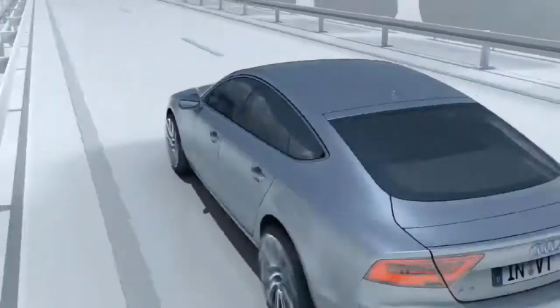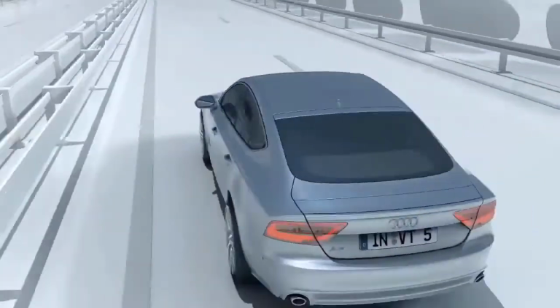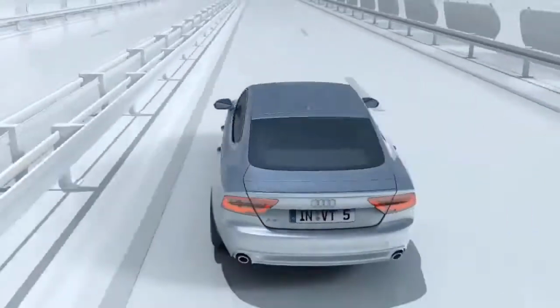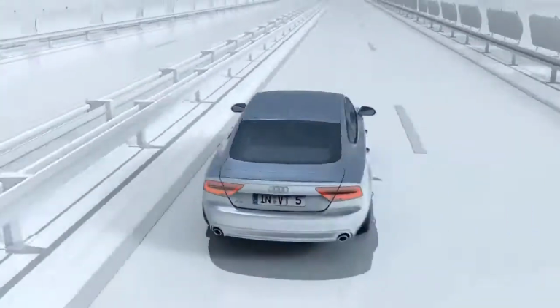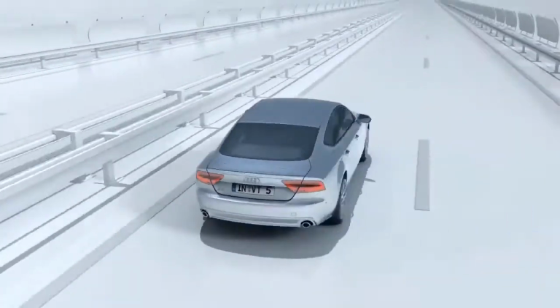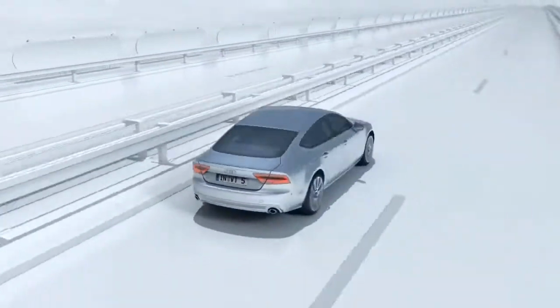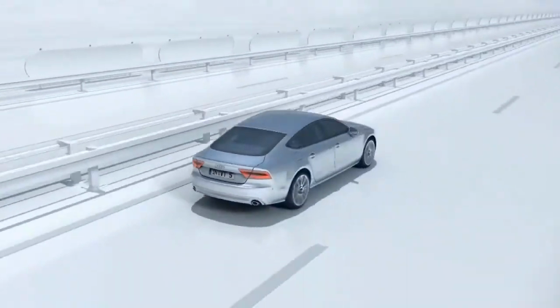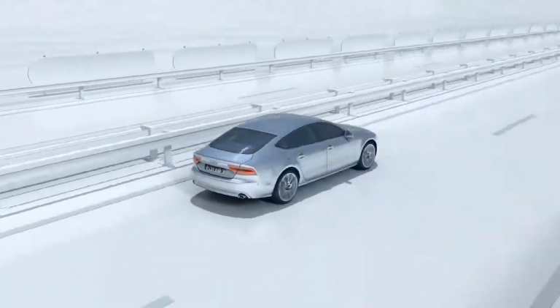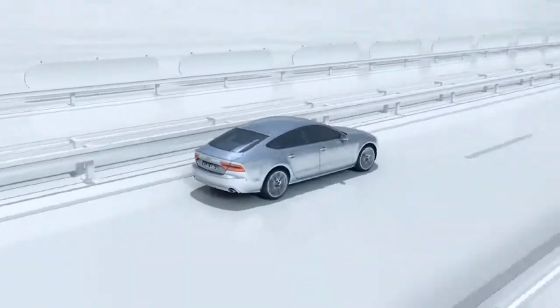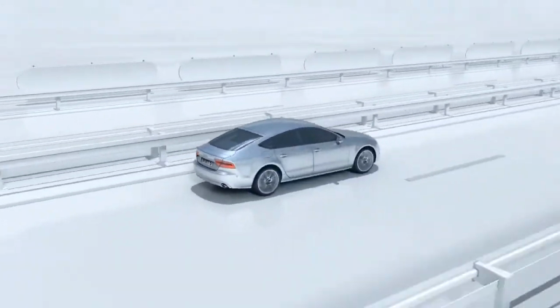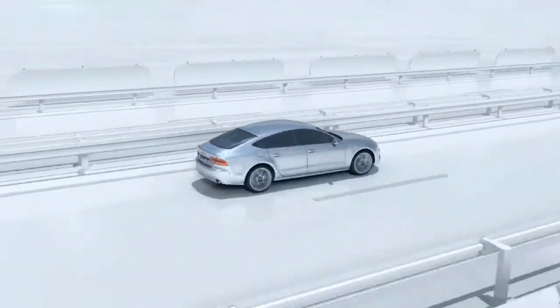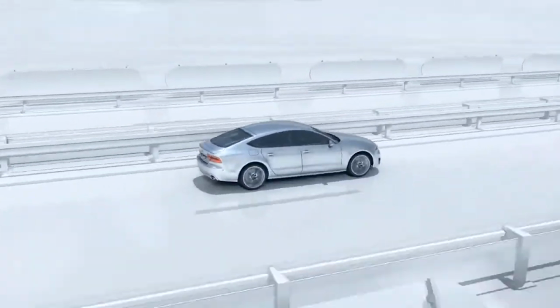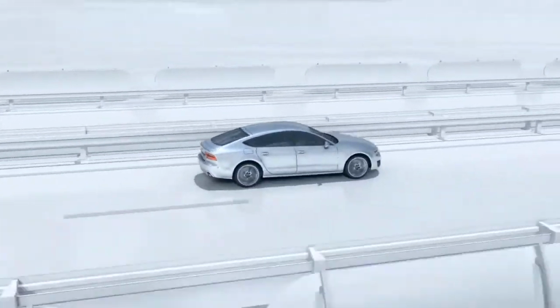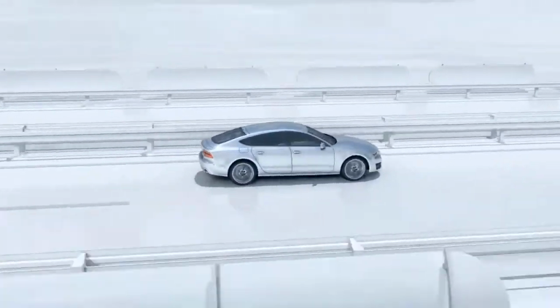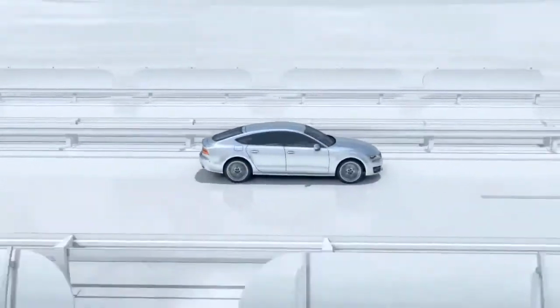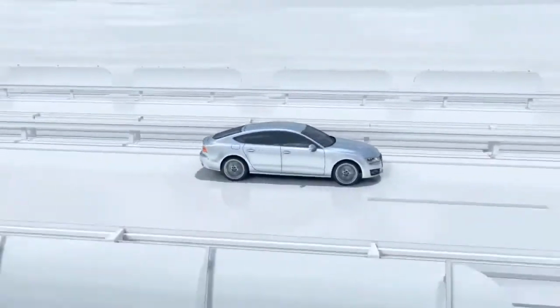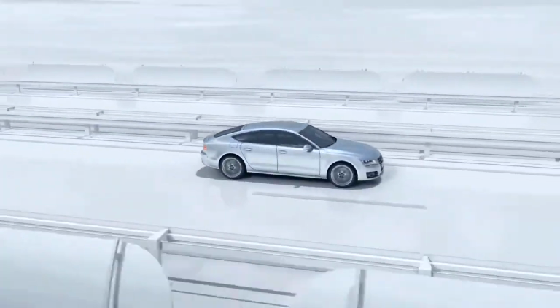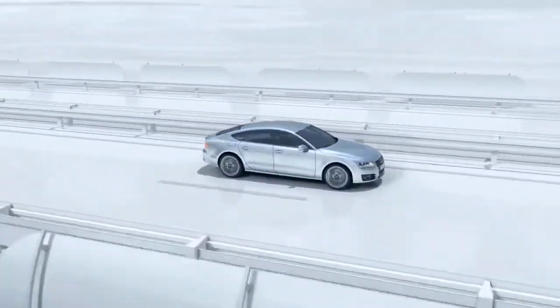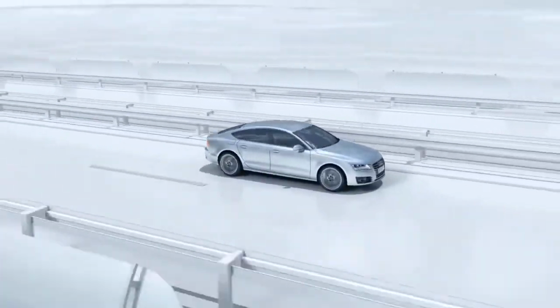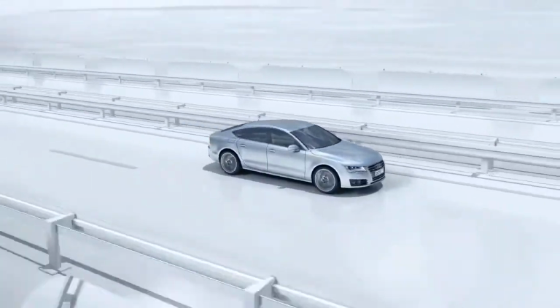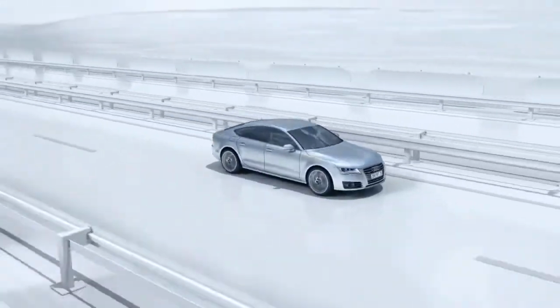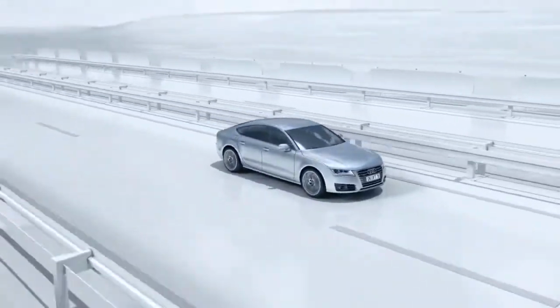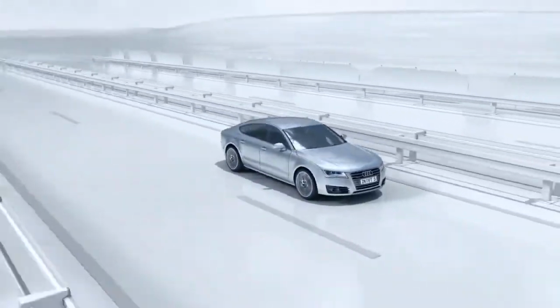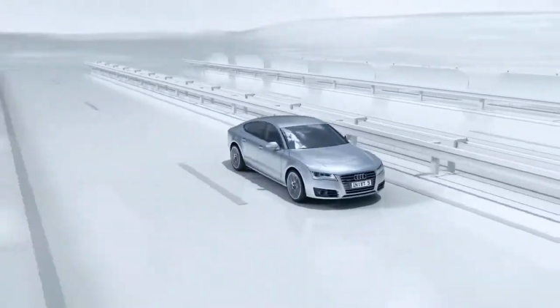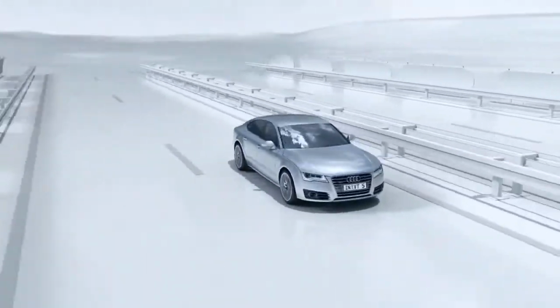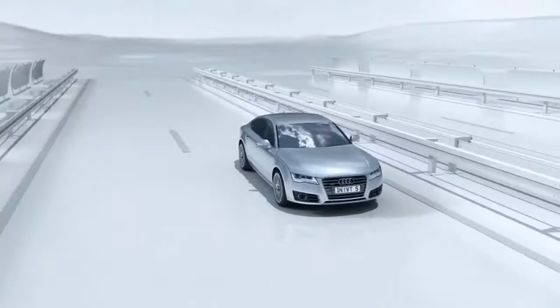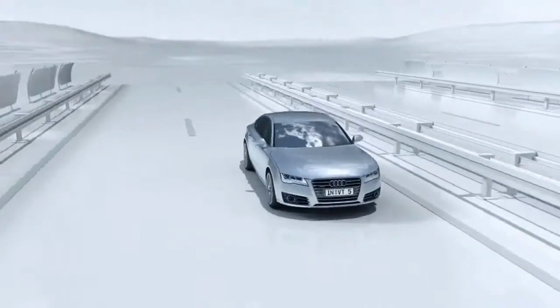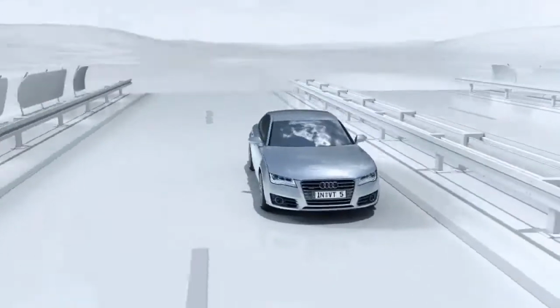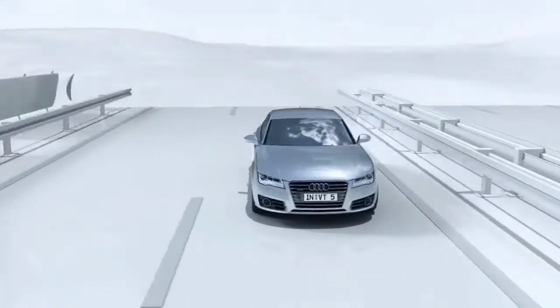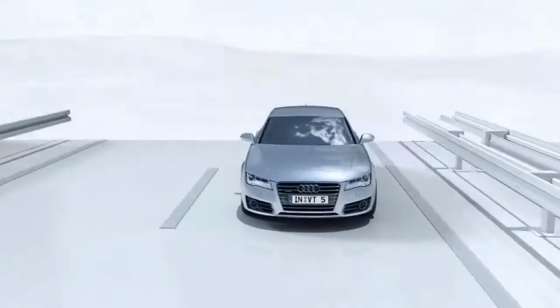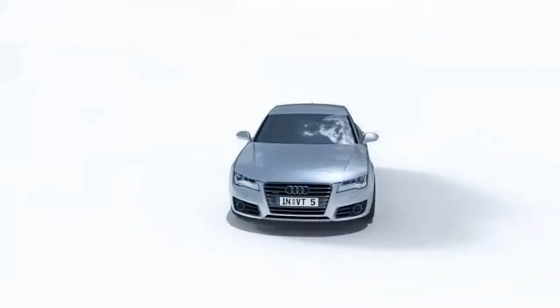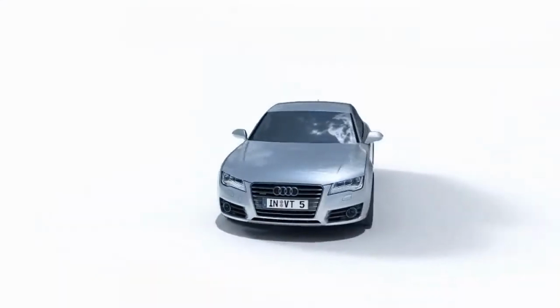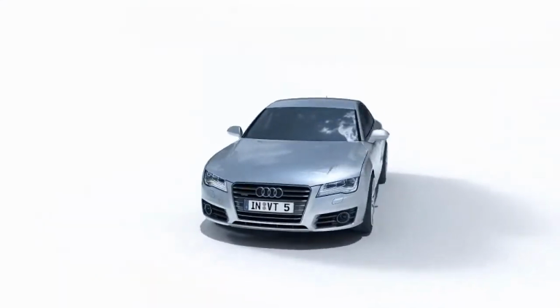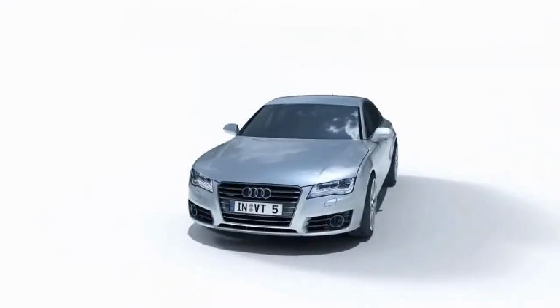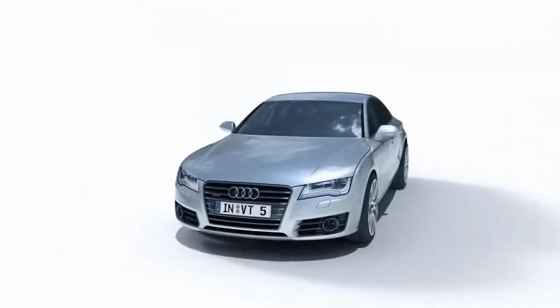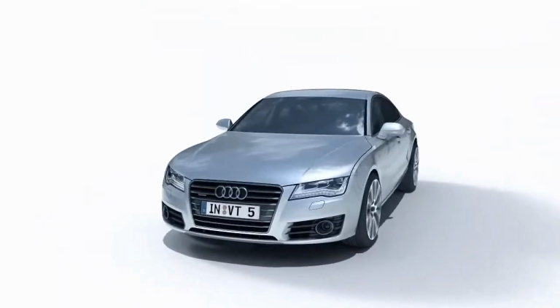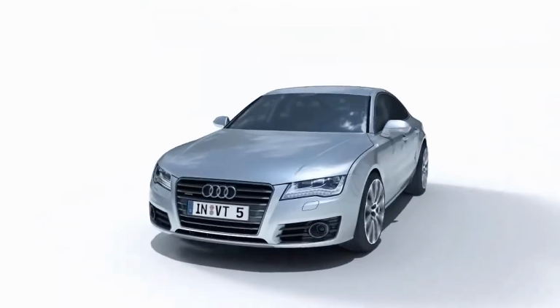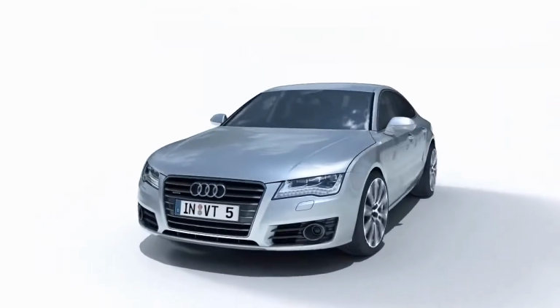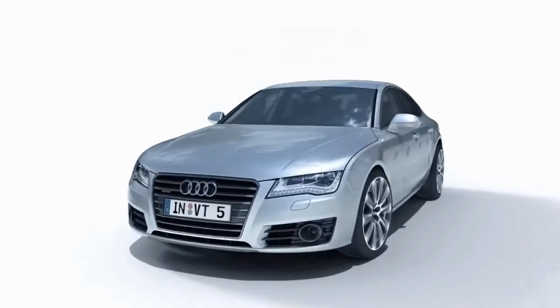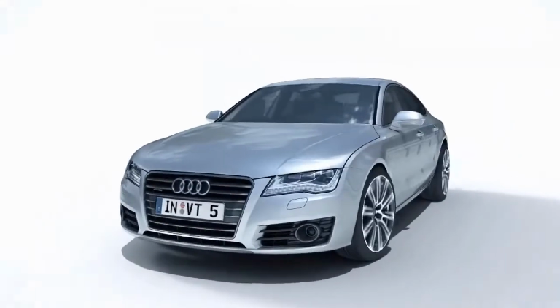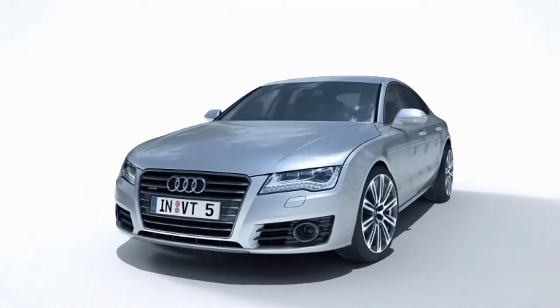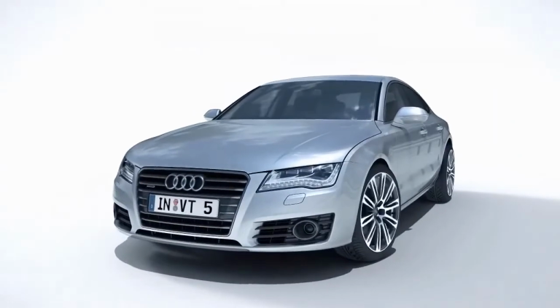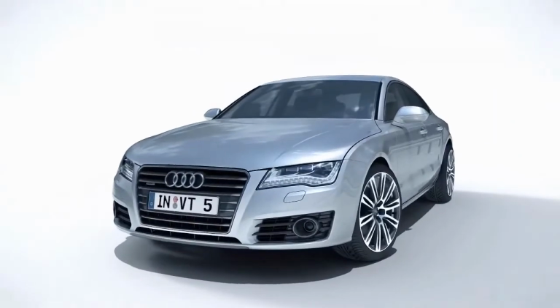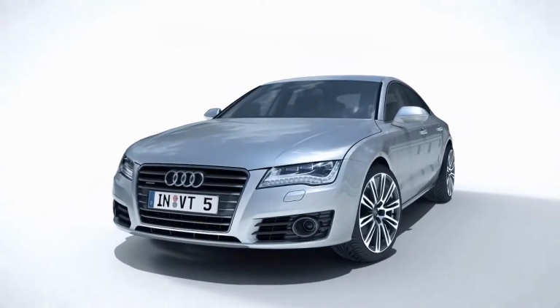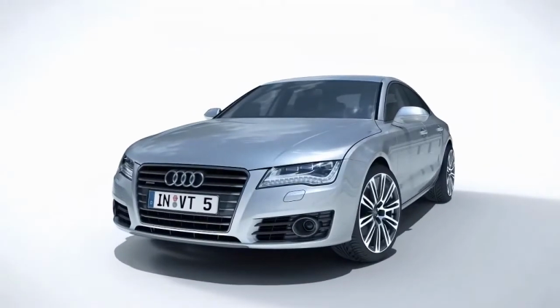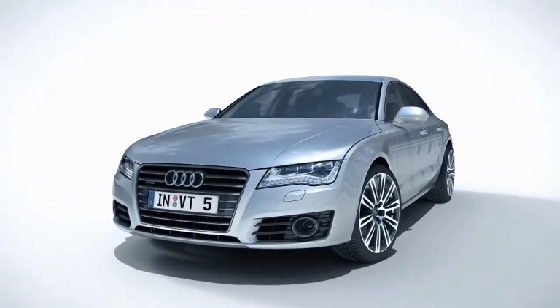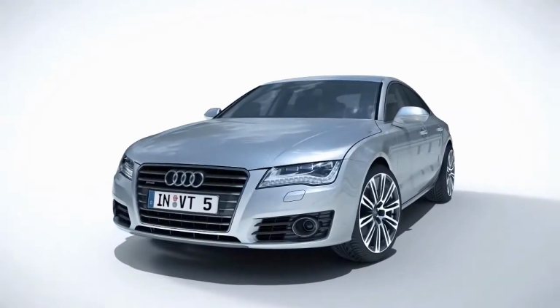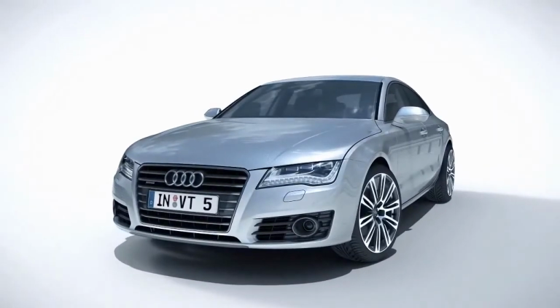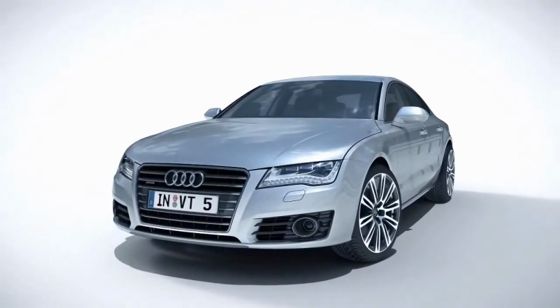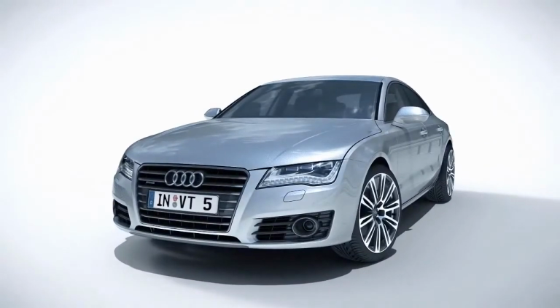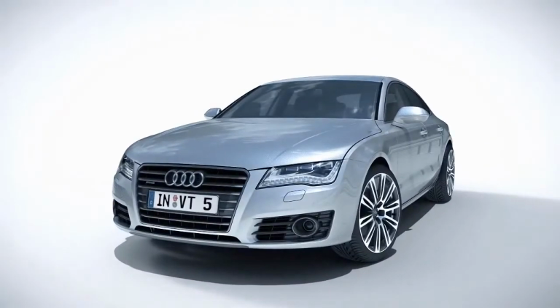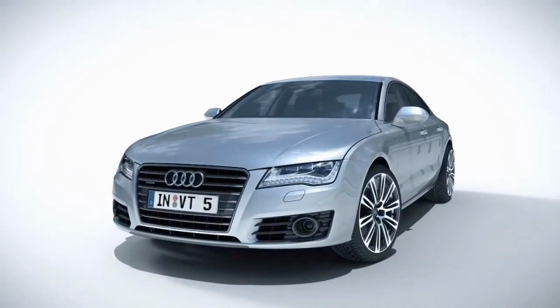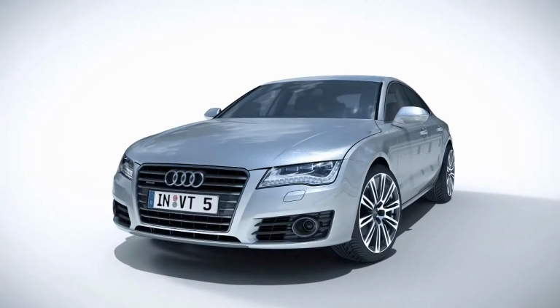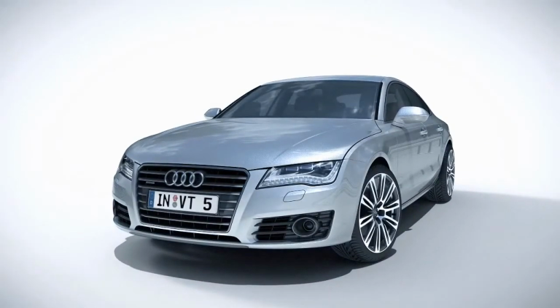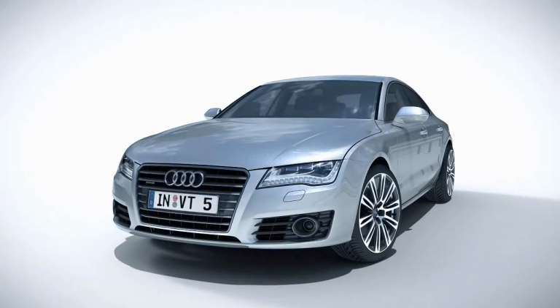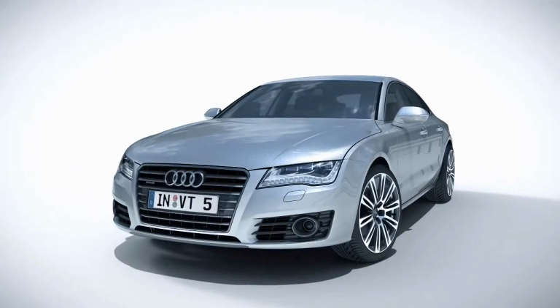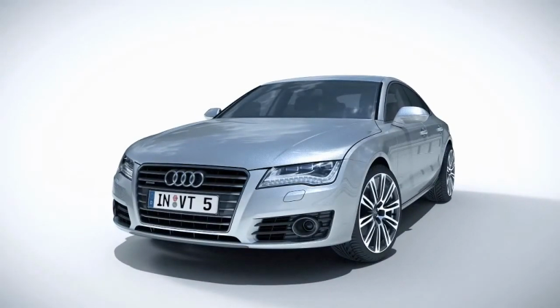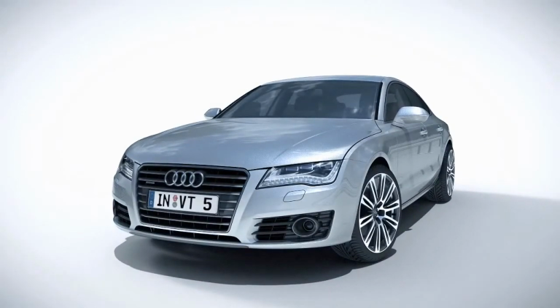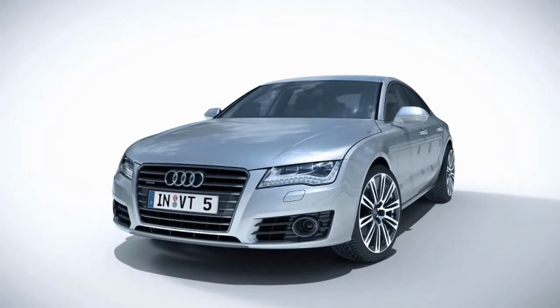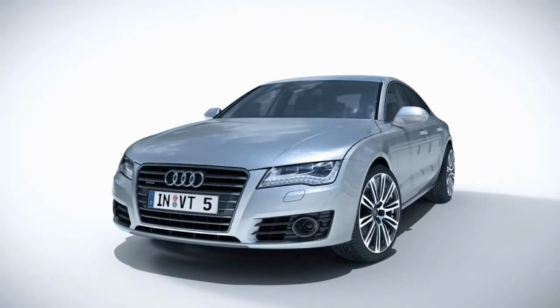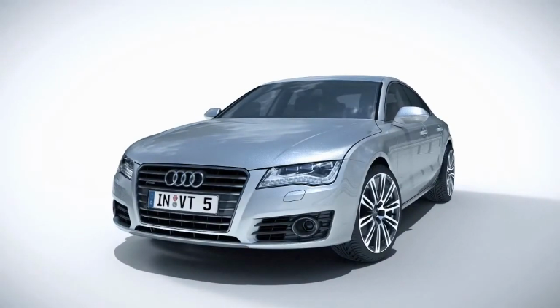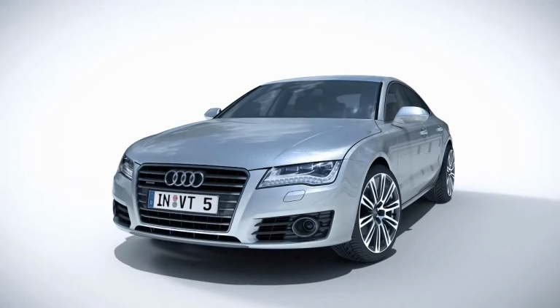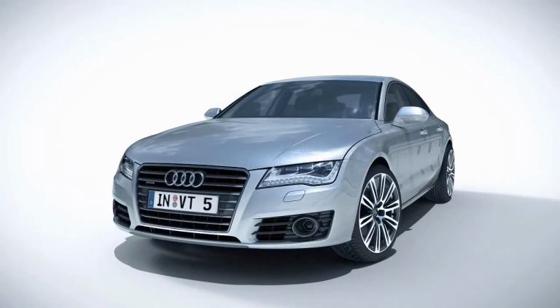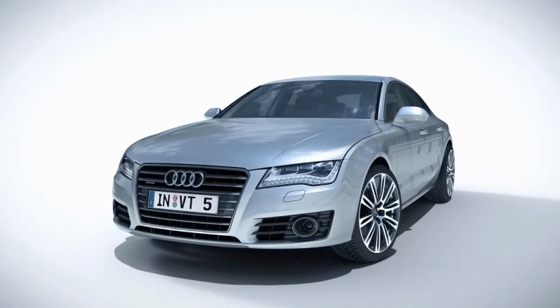Audi Active Lane Assist: an intuitive and intelligent system for helping to keep the vehicle in lane, which enhances comfort.